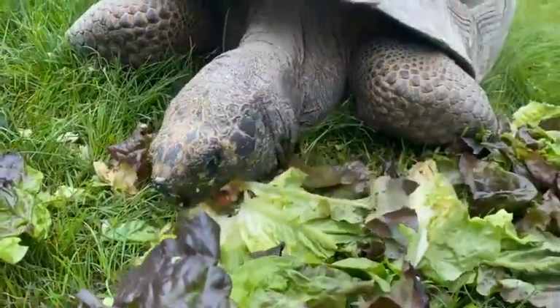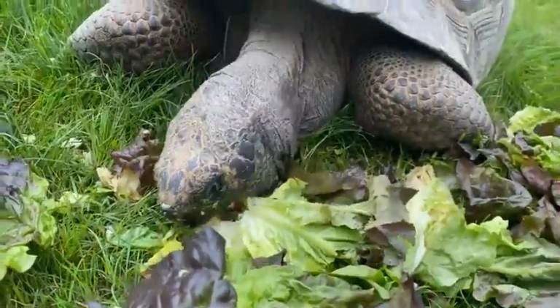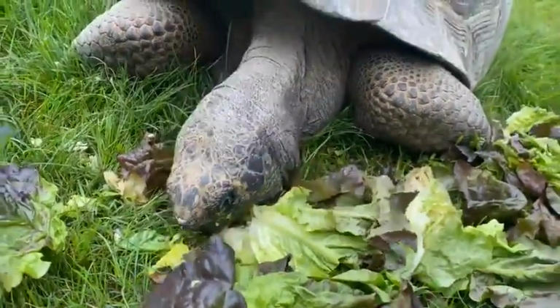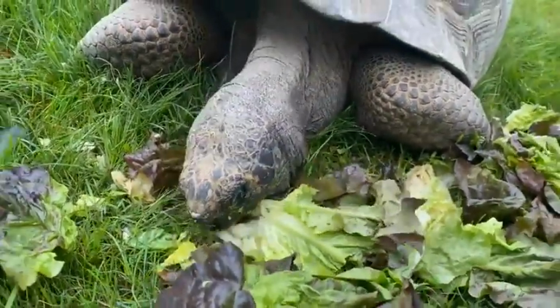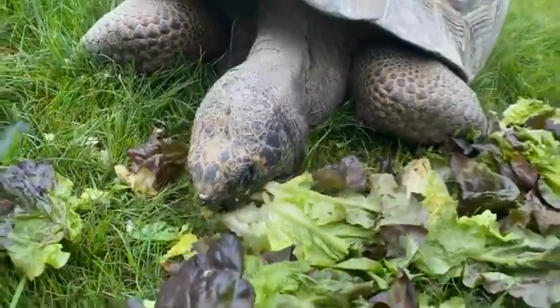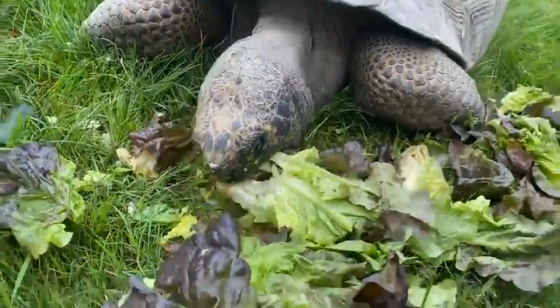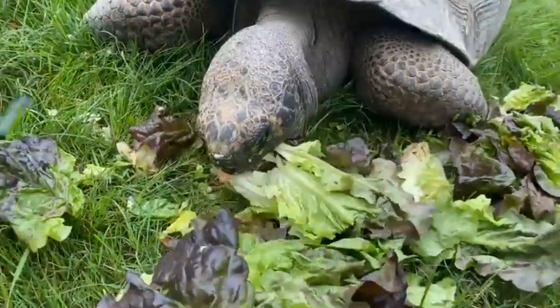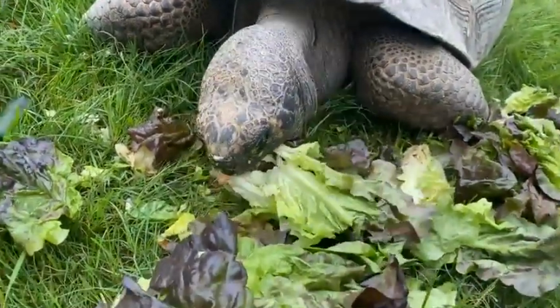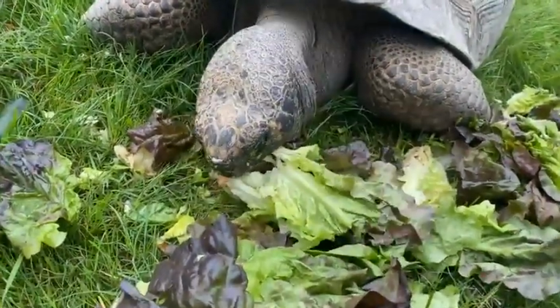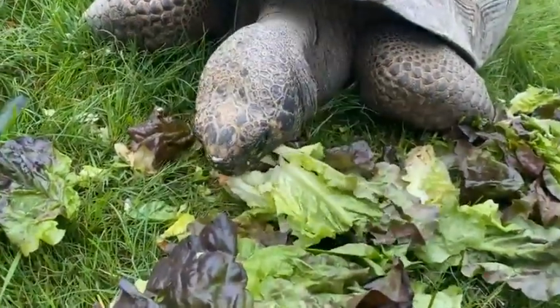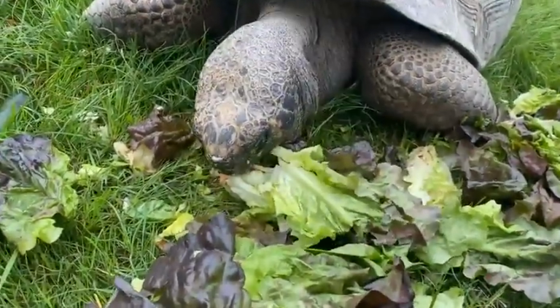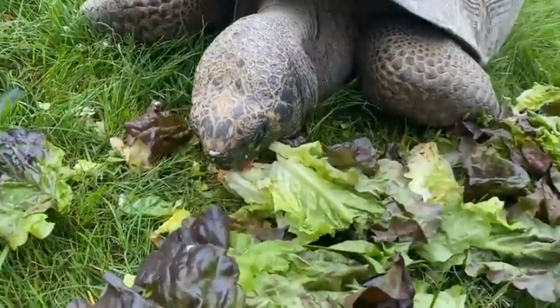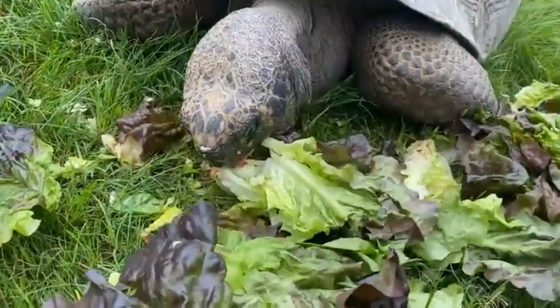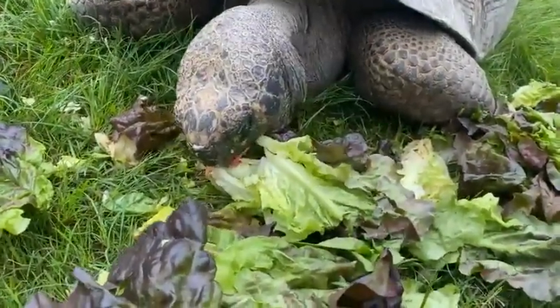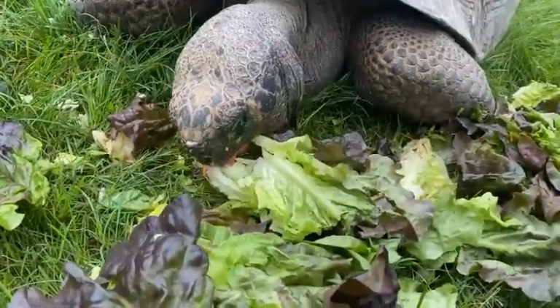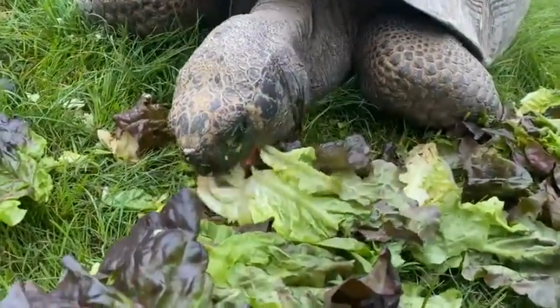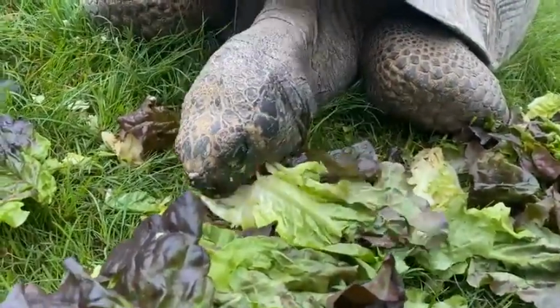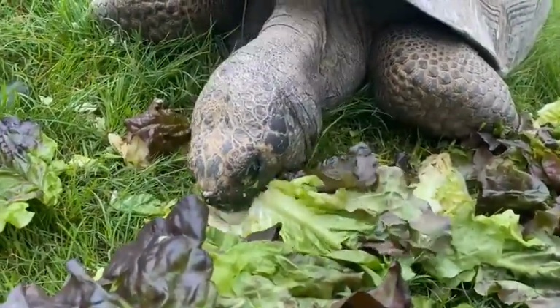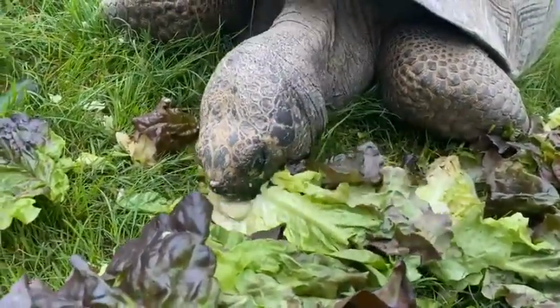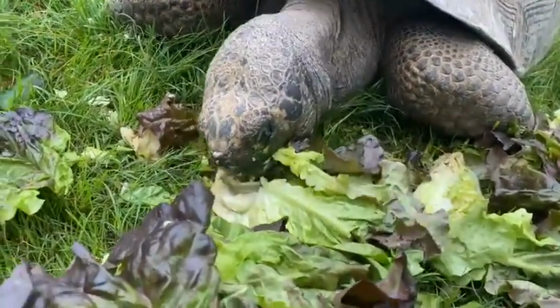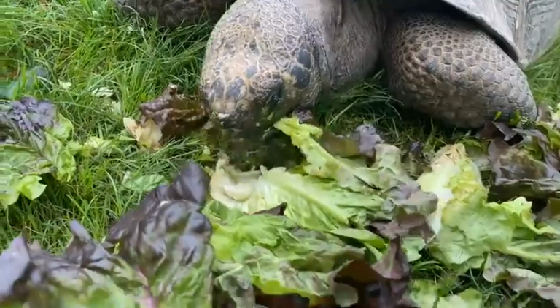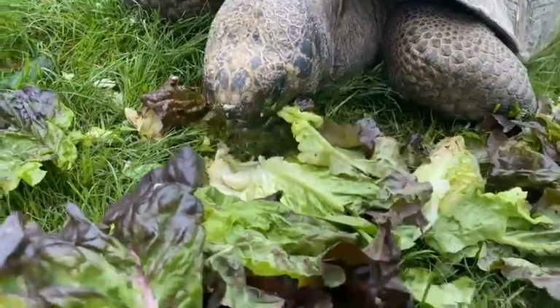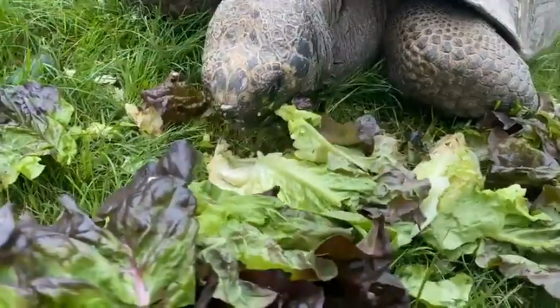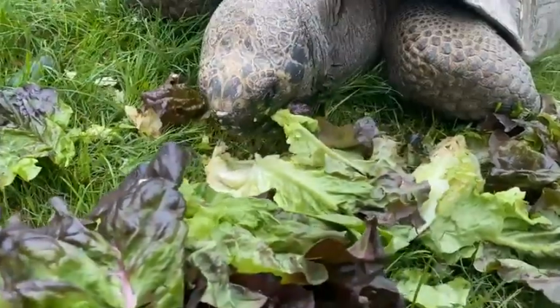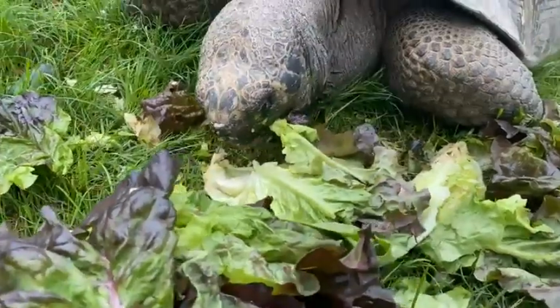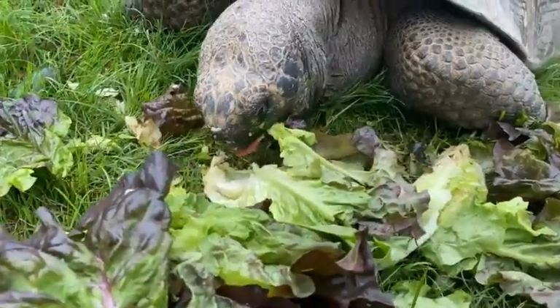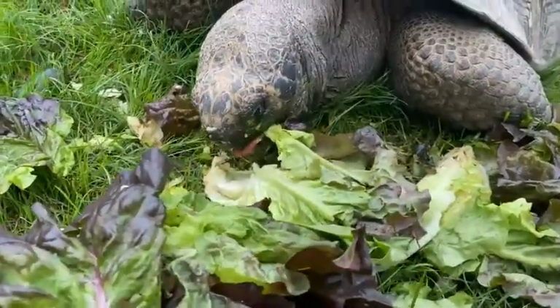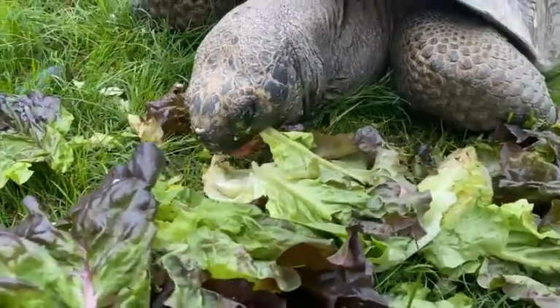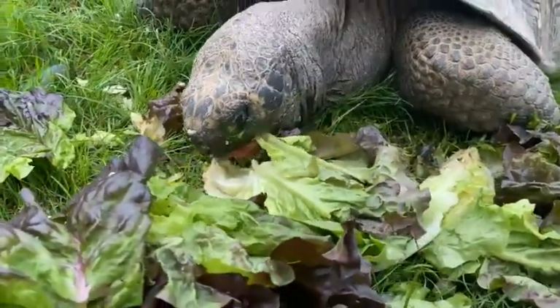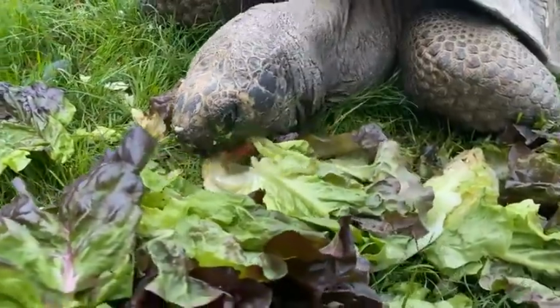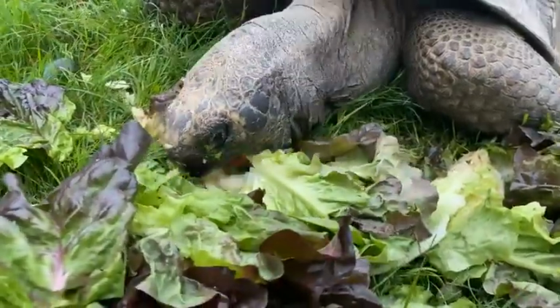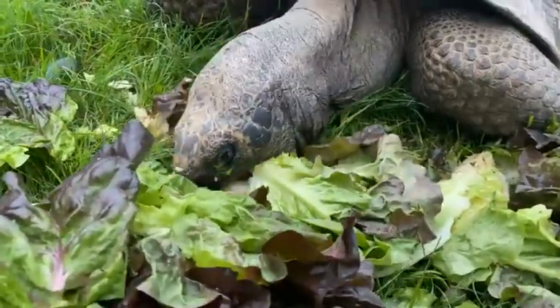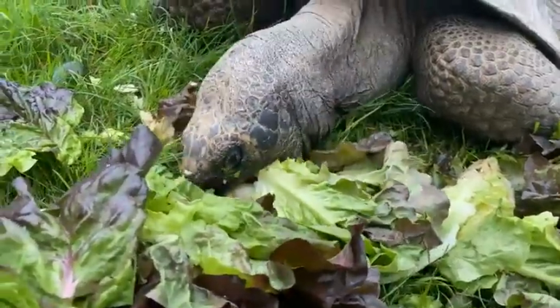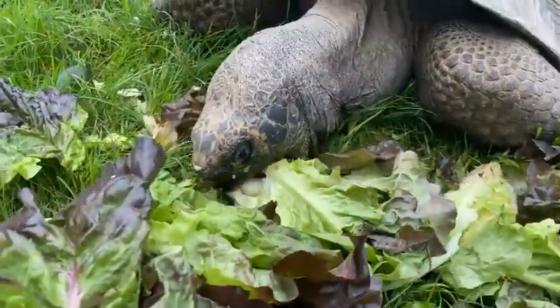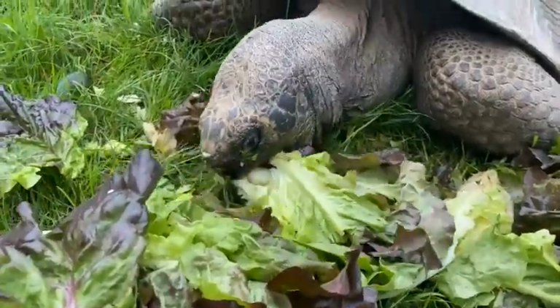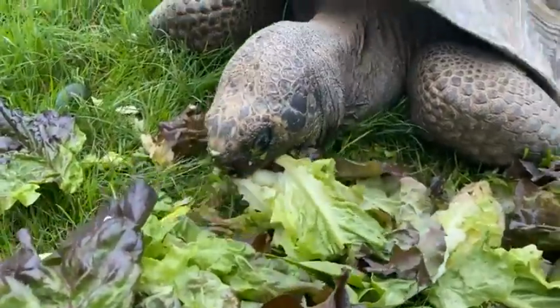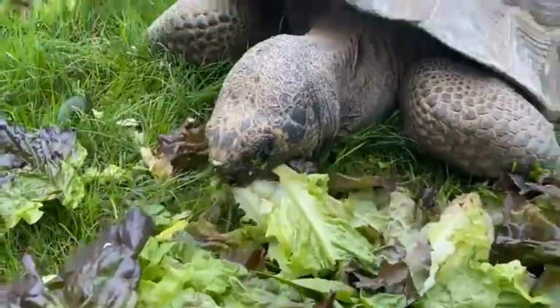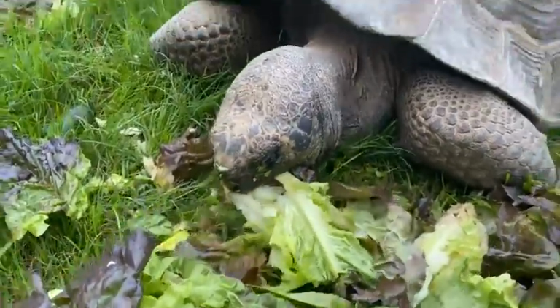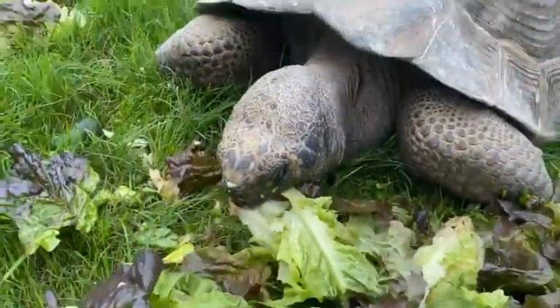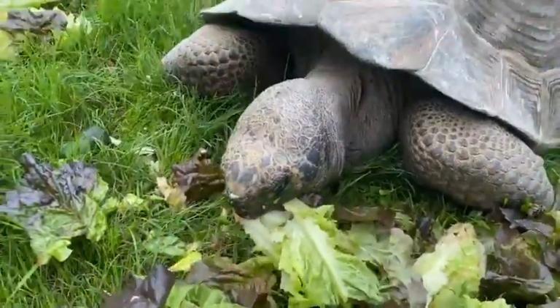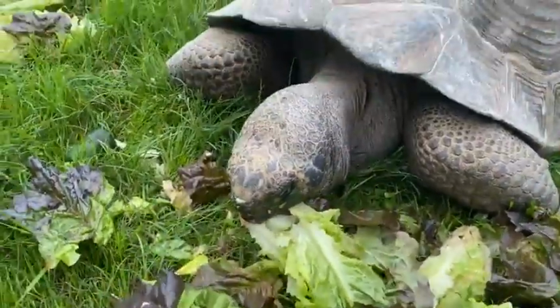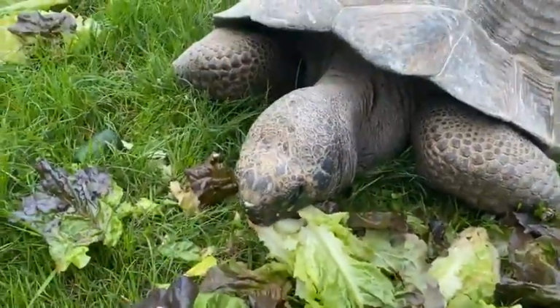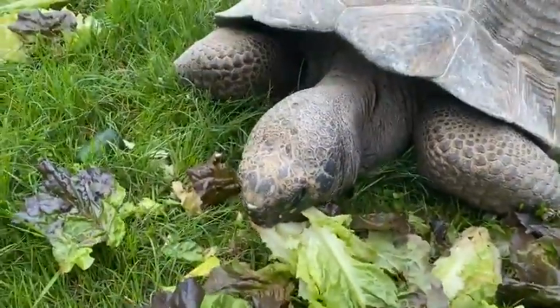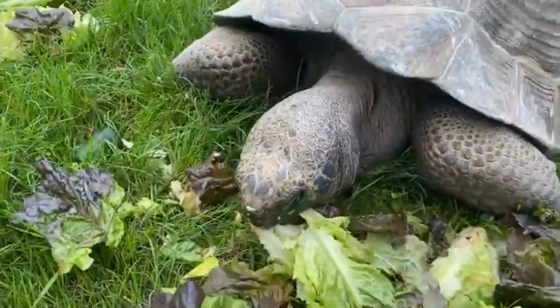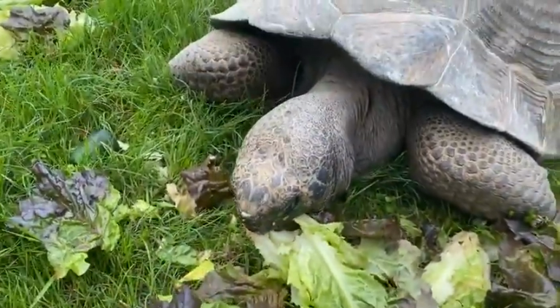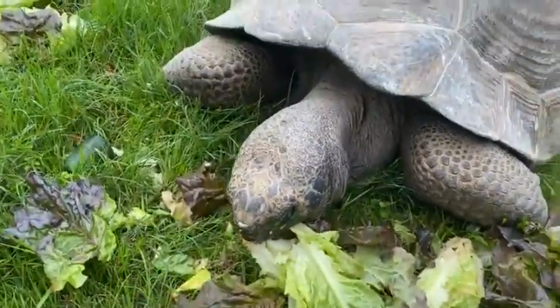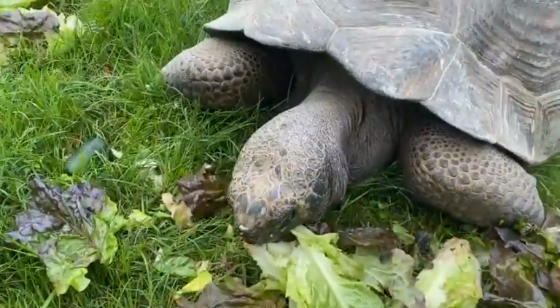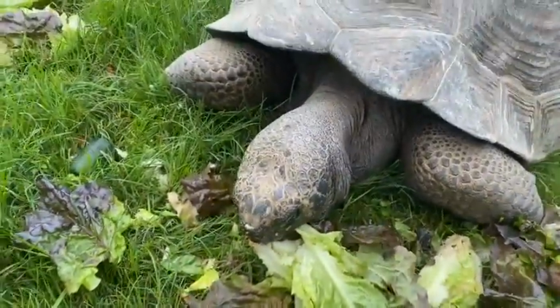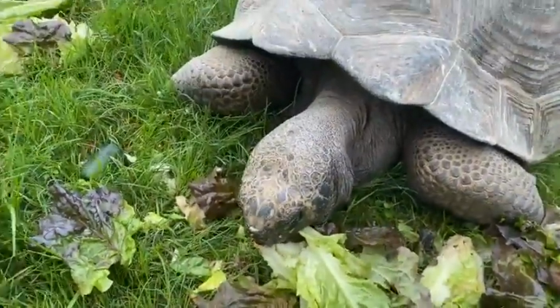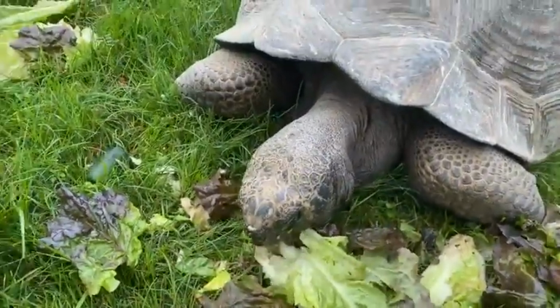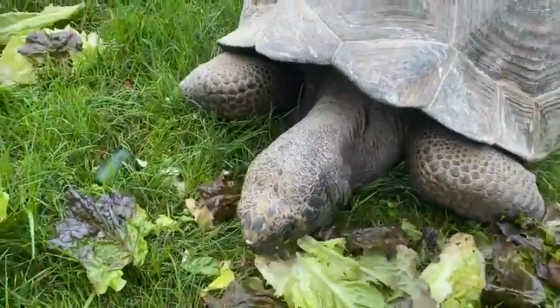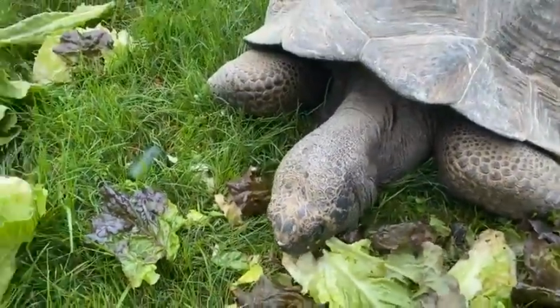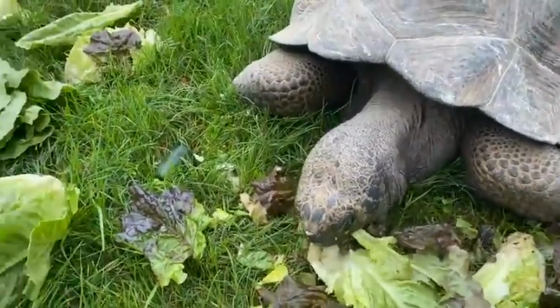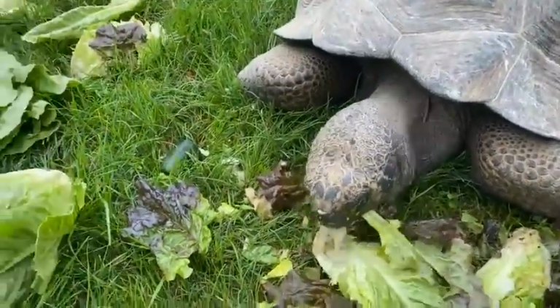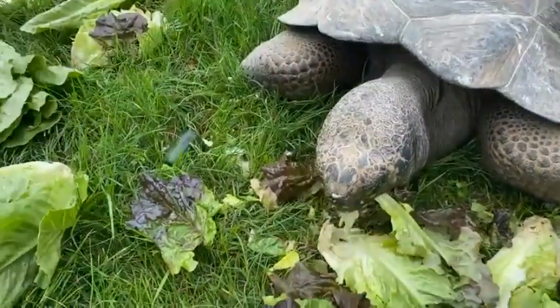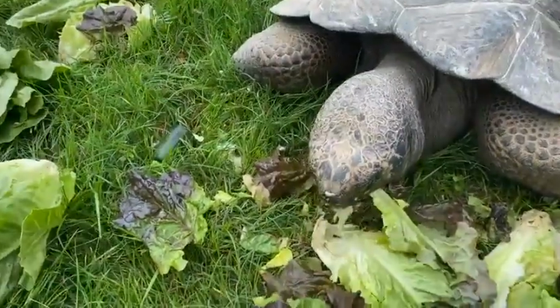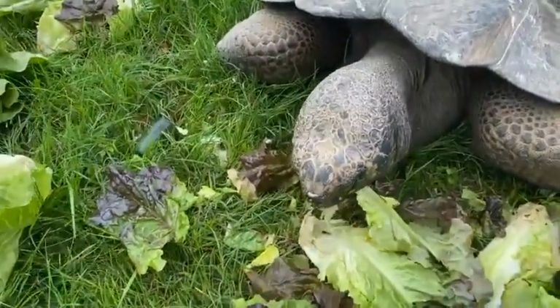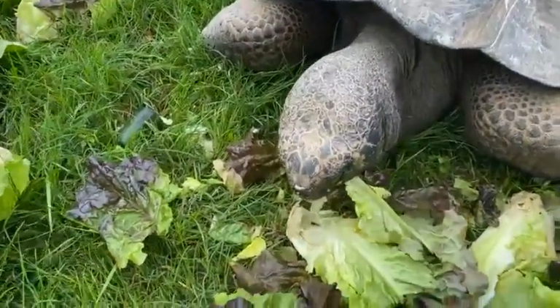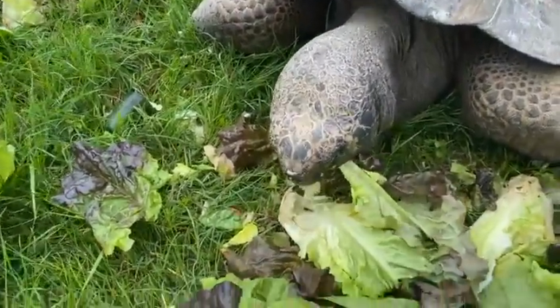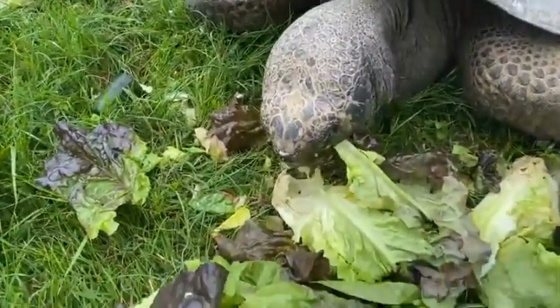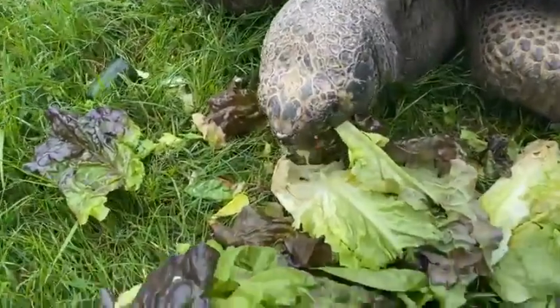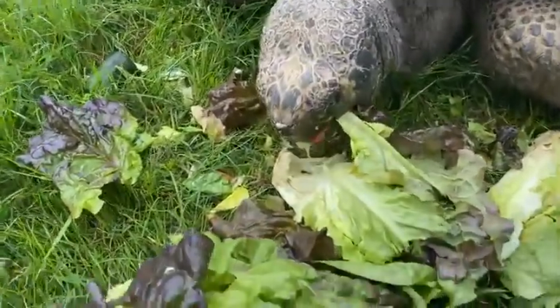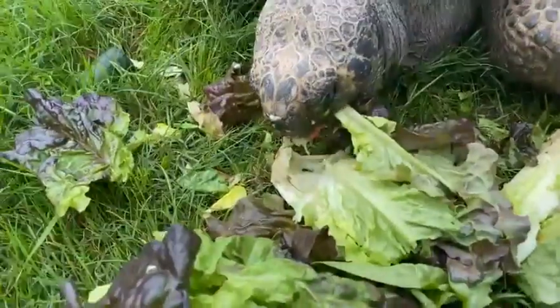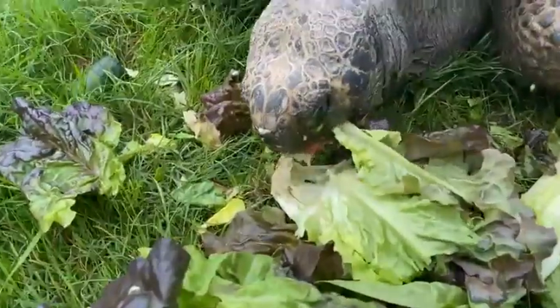And that right there is Daphne. She's eating some lettuce. She'll be like the original three — she'll be 15 this year.